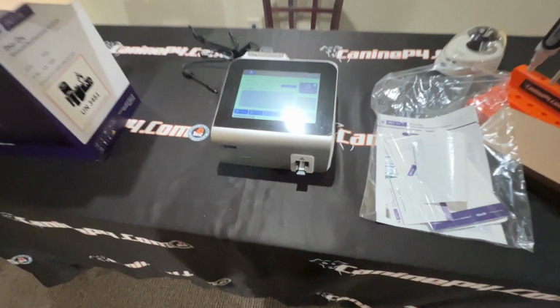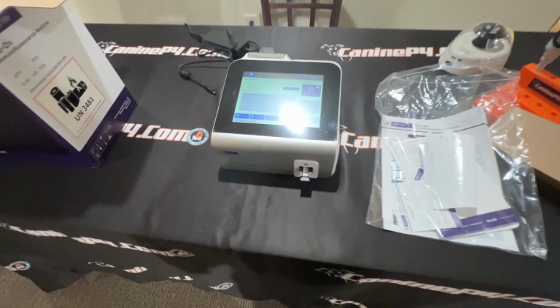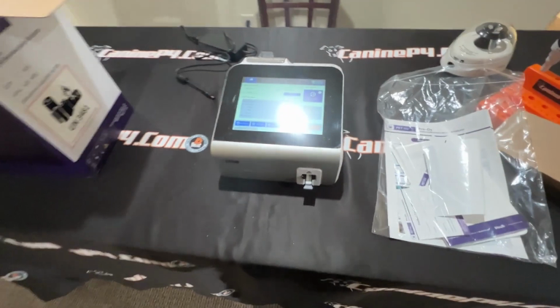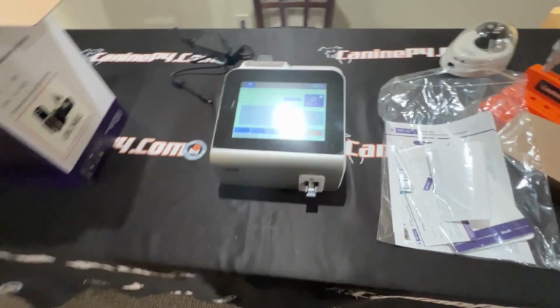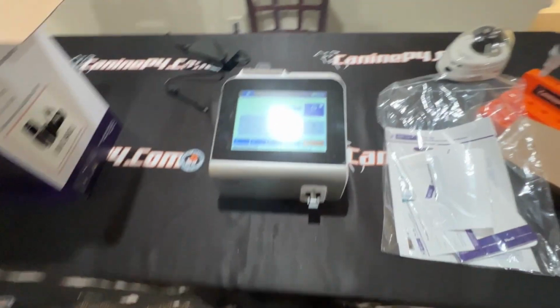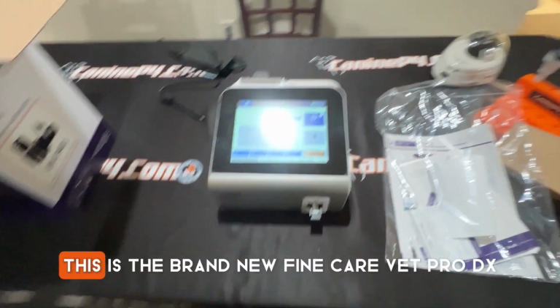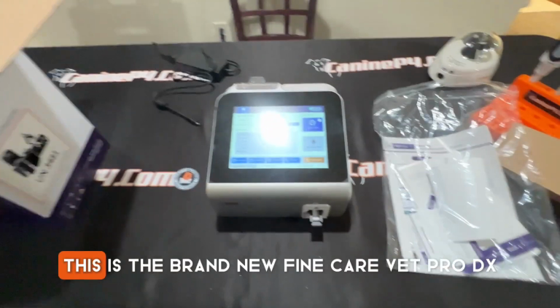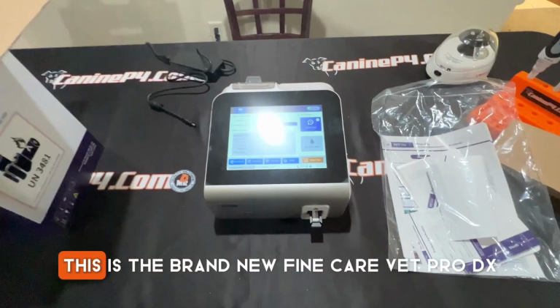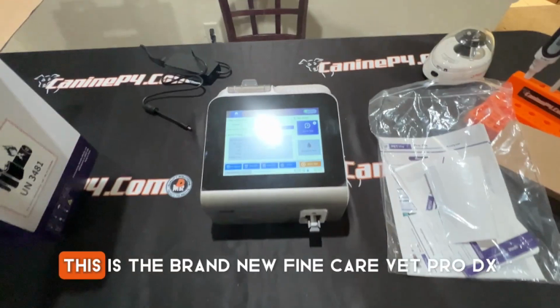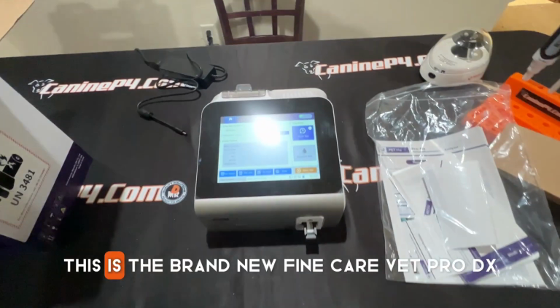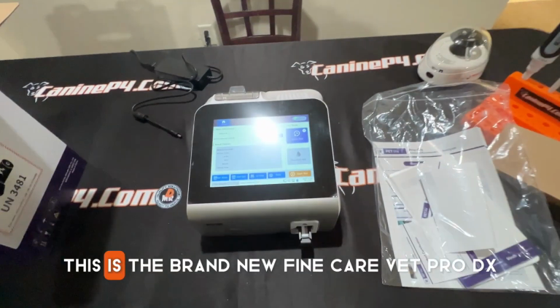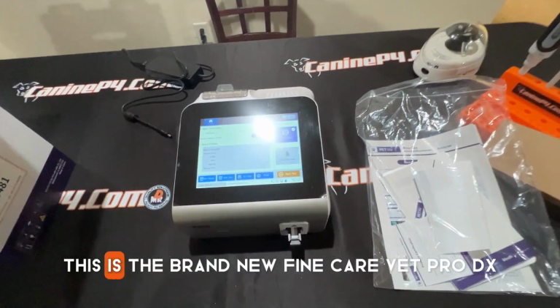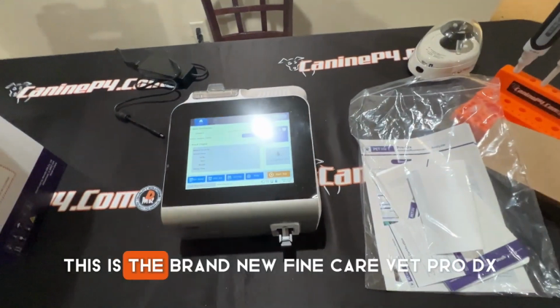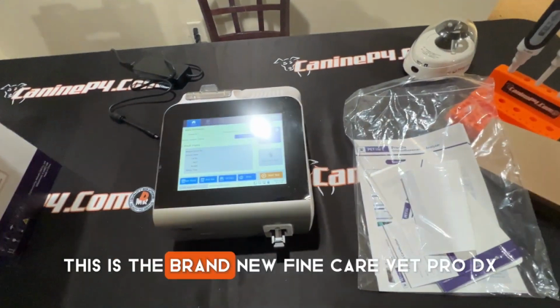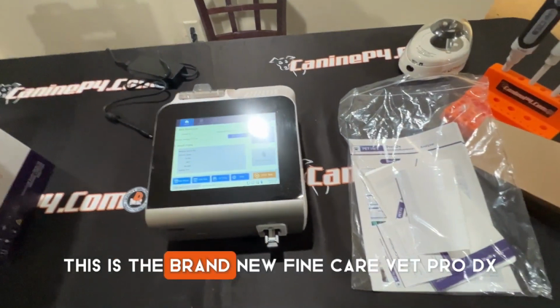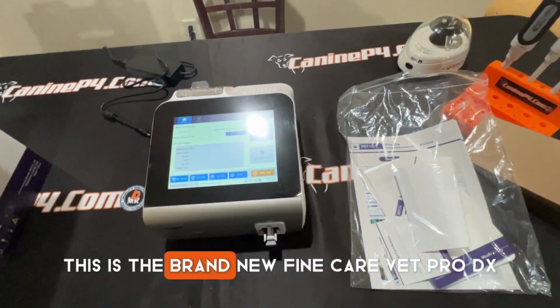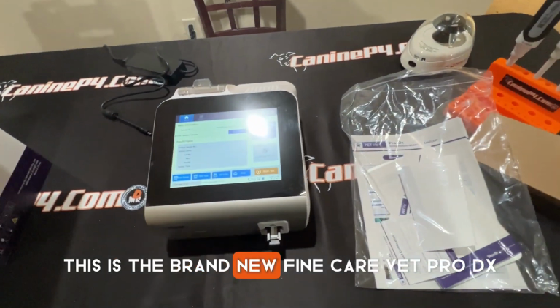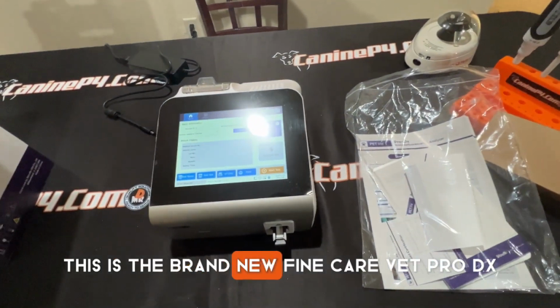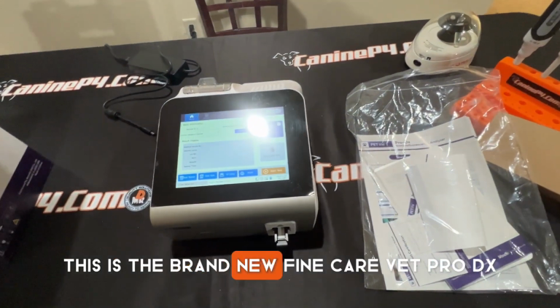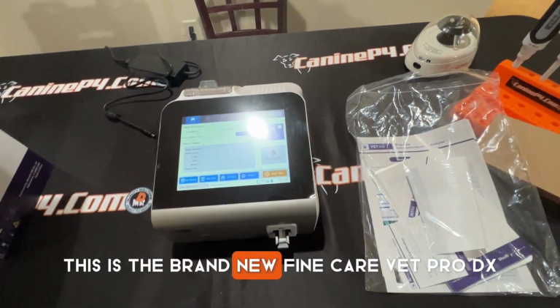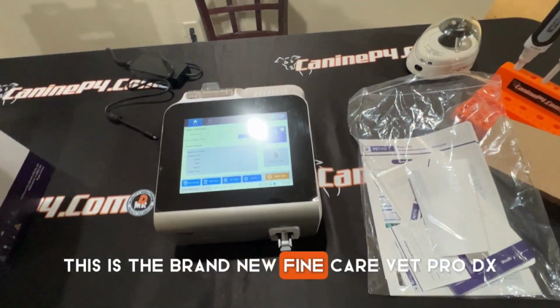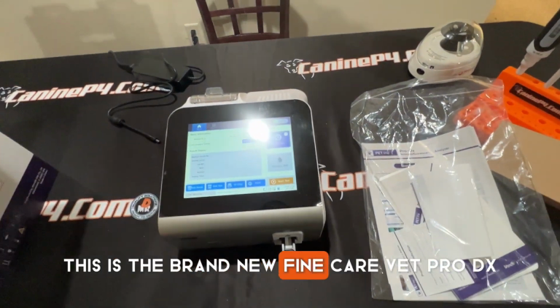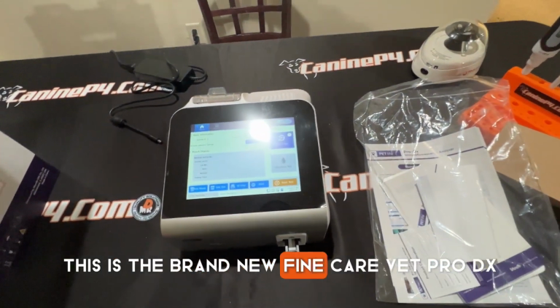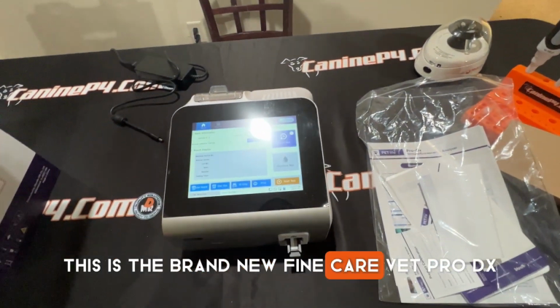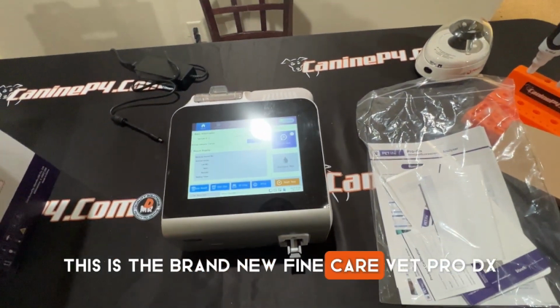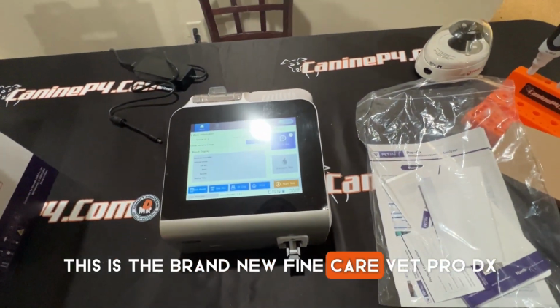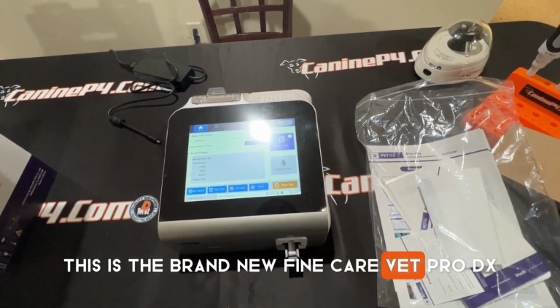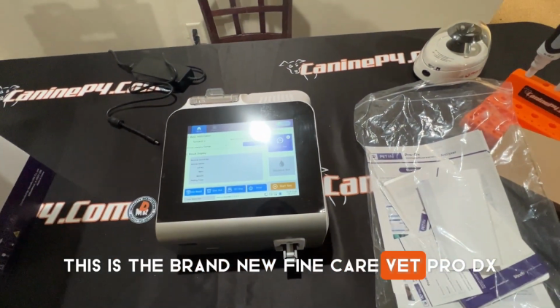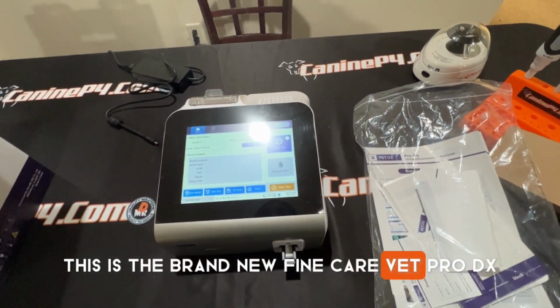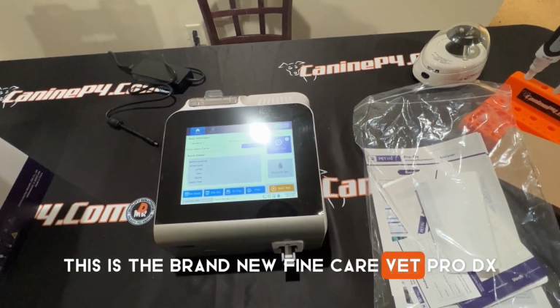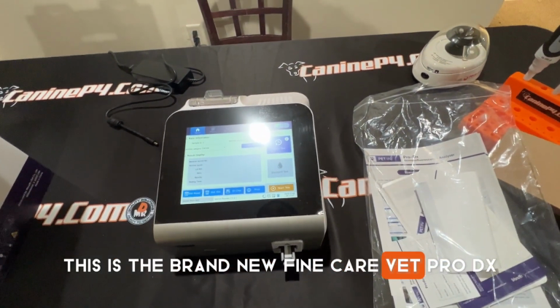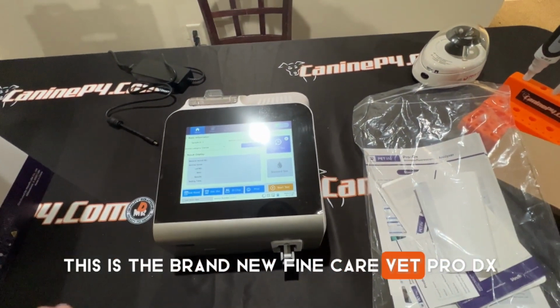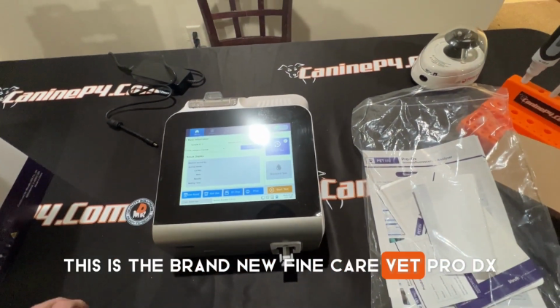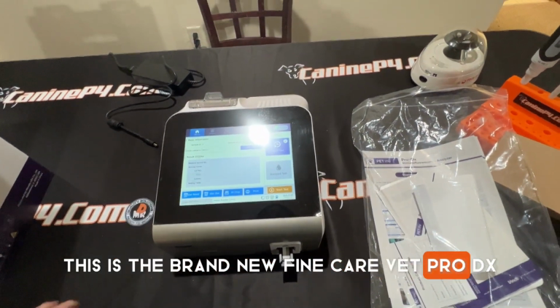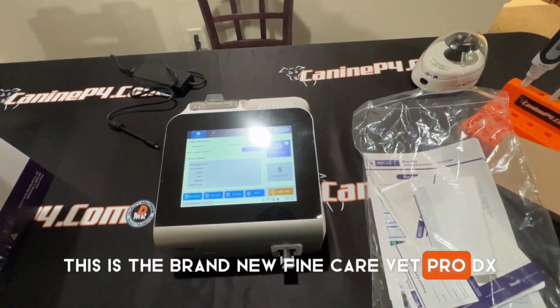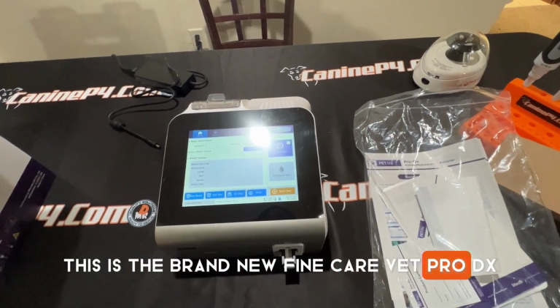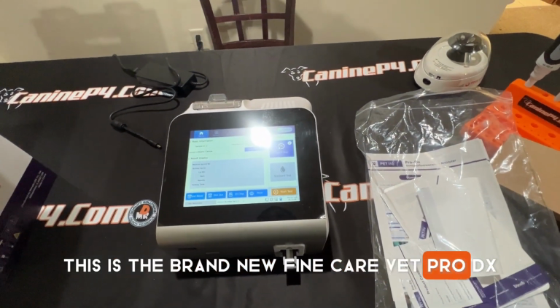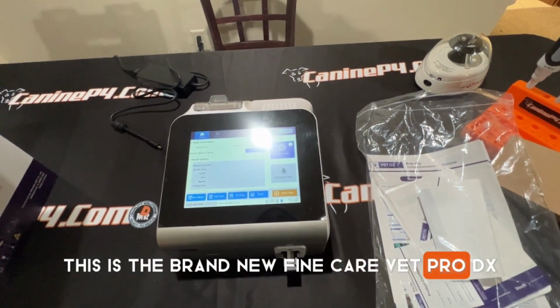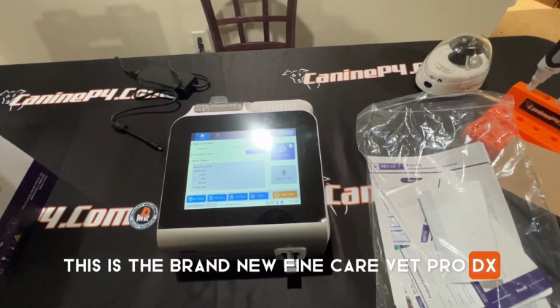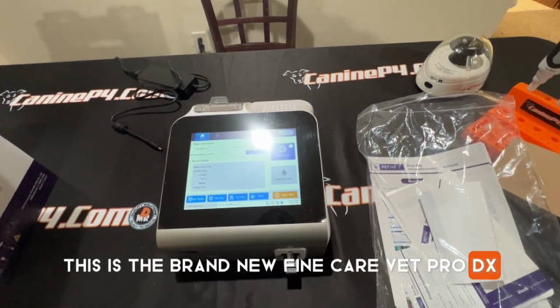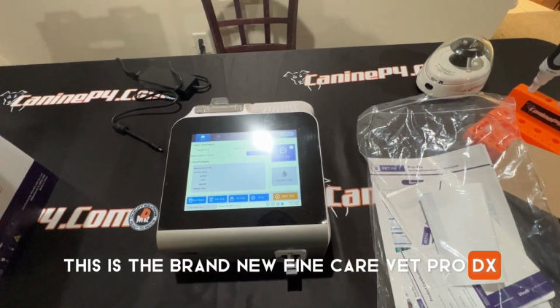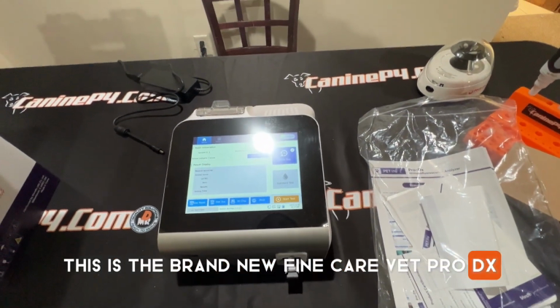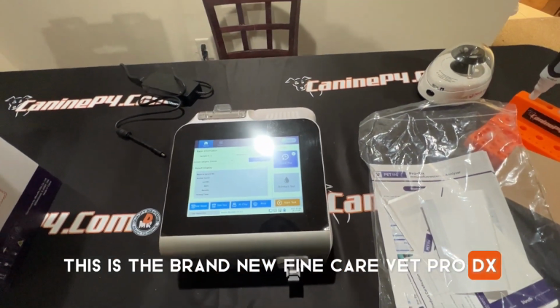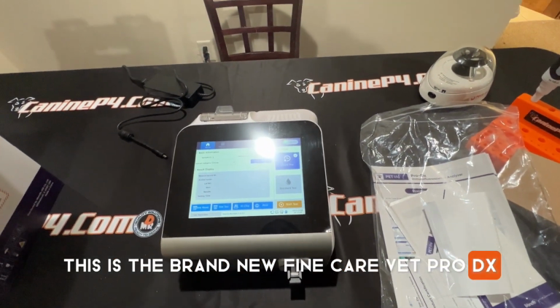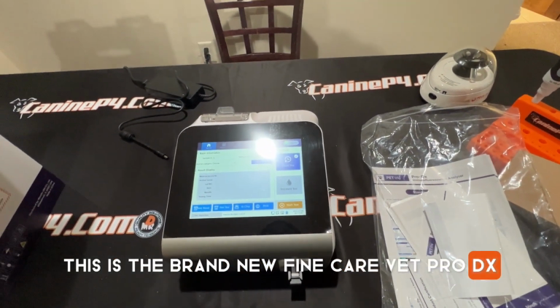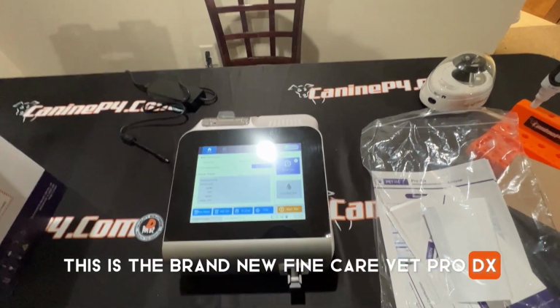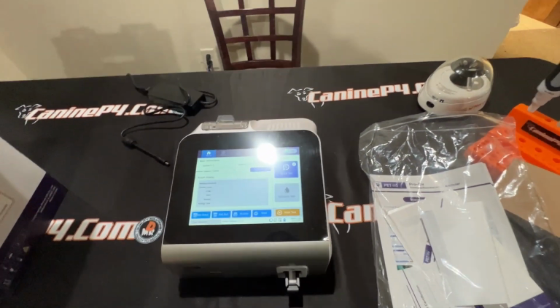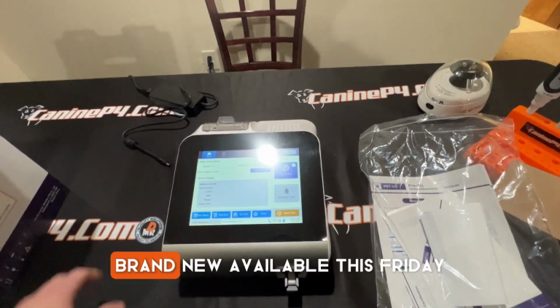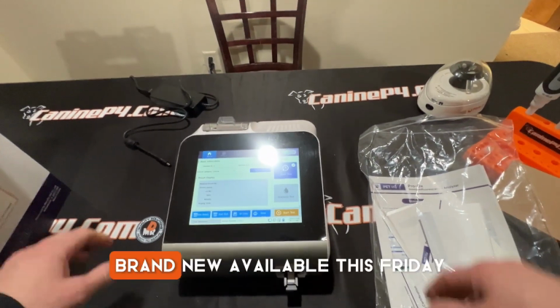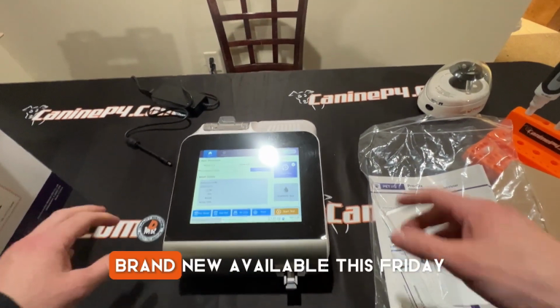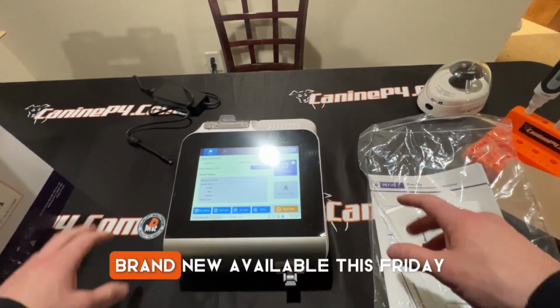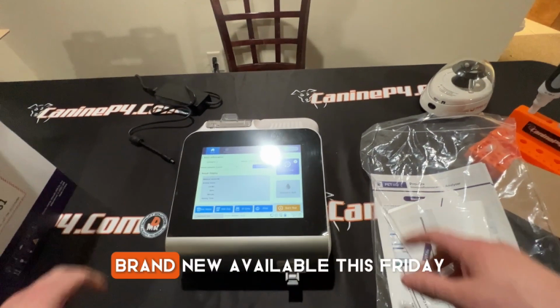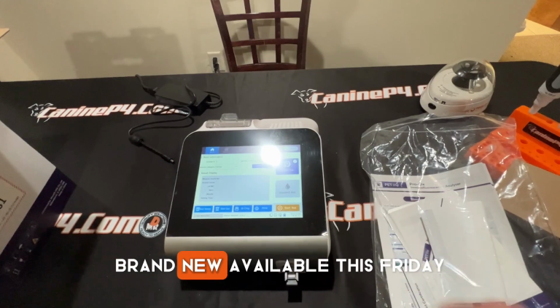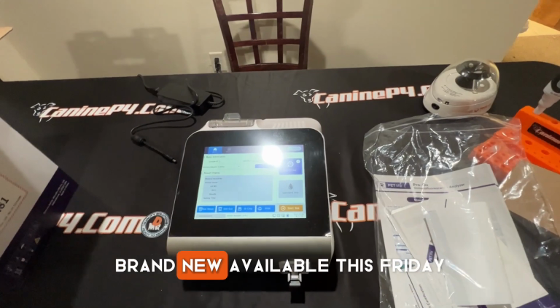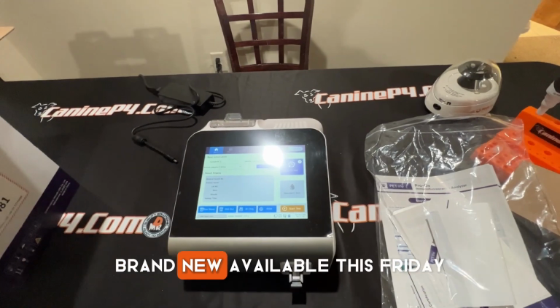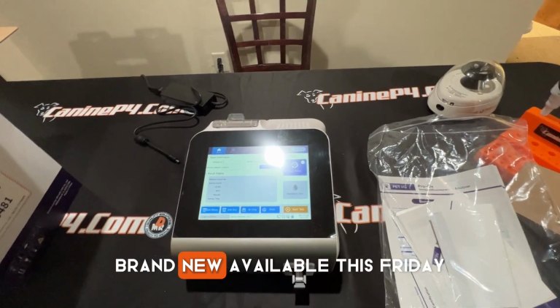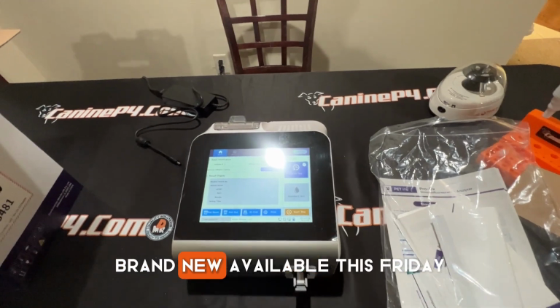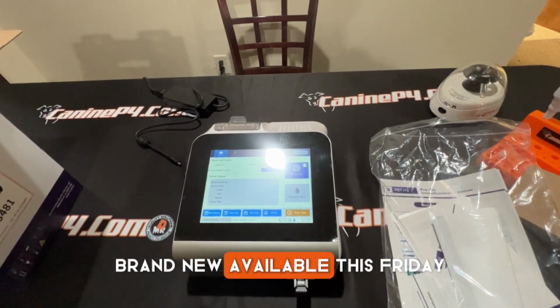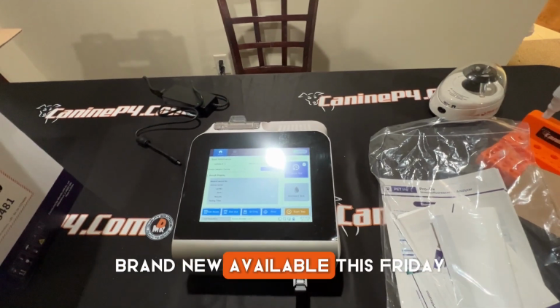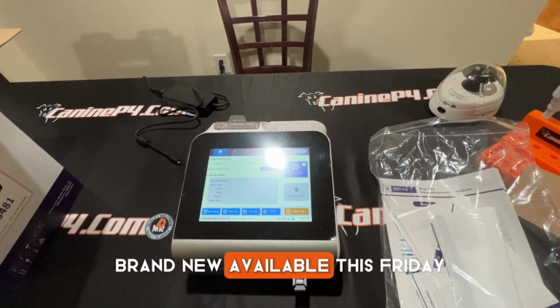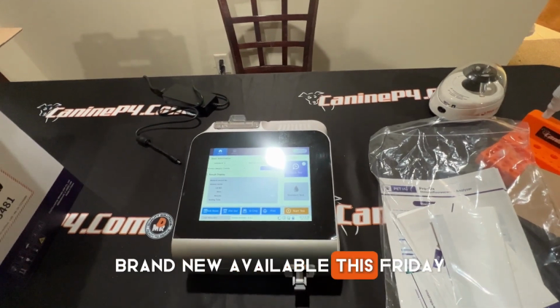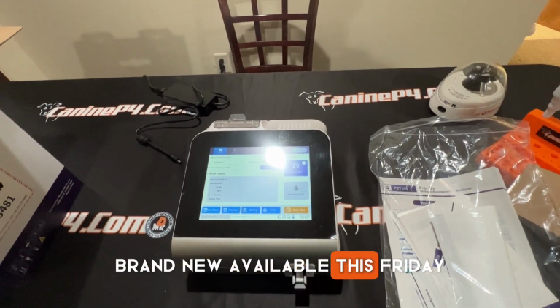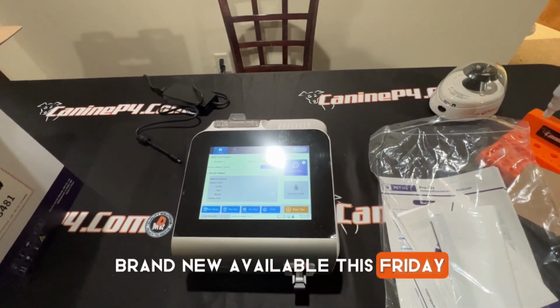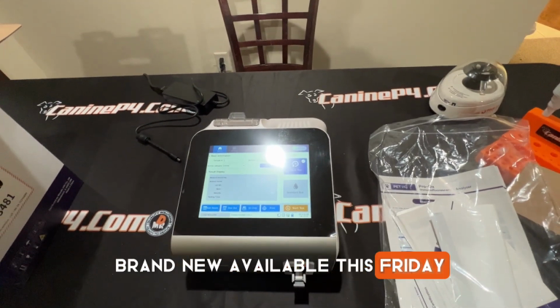This is the brand new Fine Care Vet Pro DX. Brand new, available this Friday.